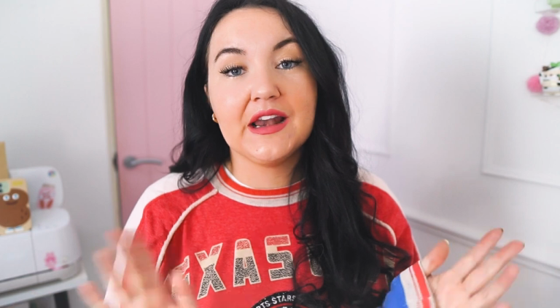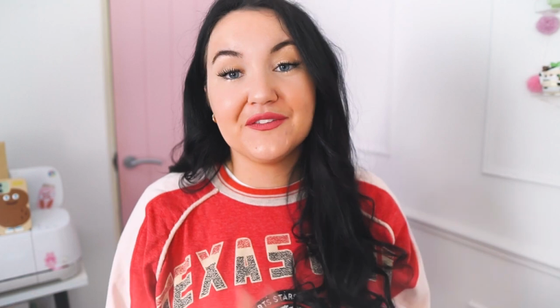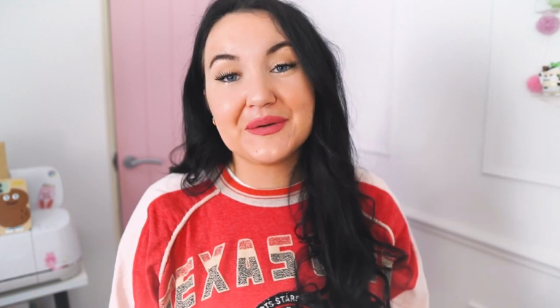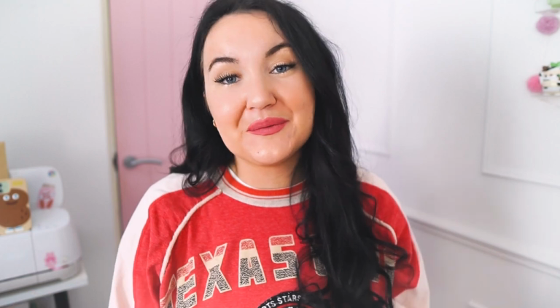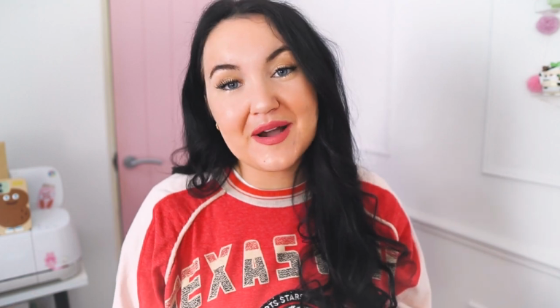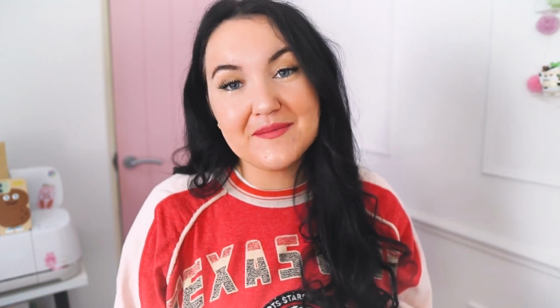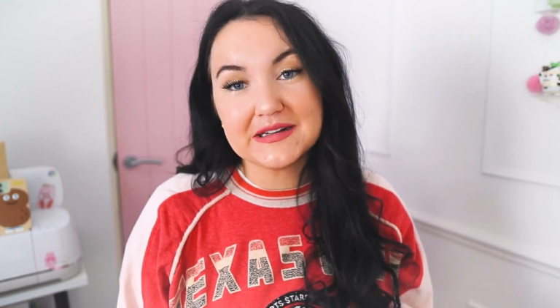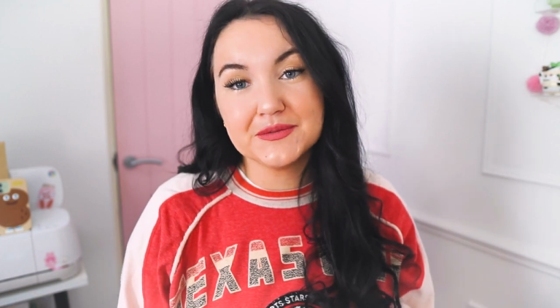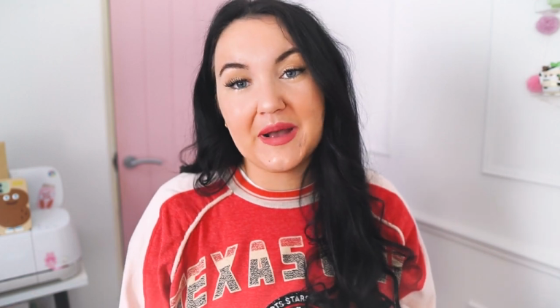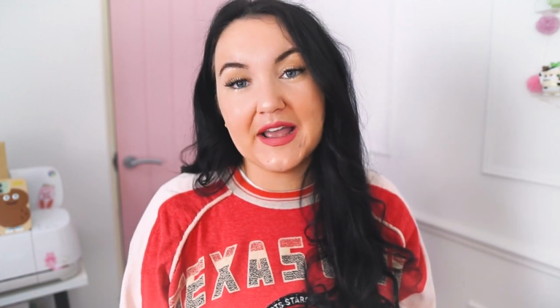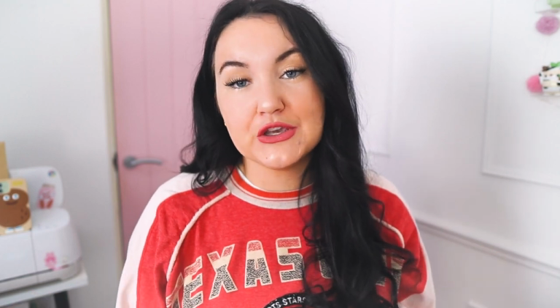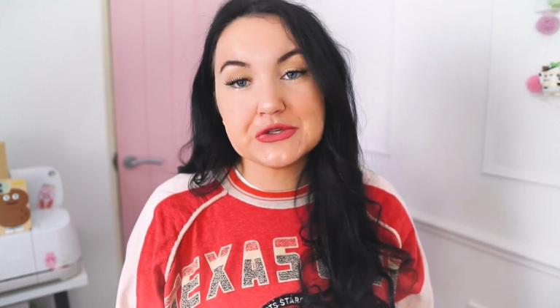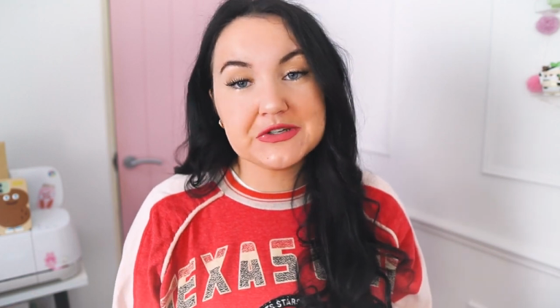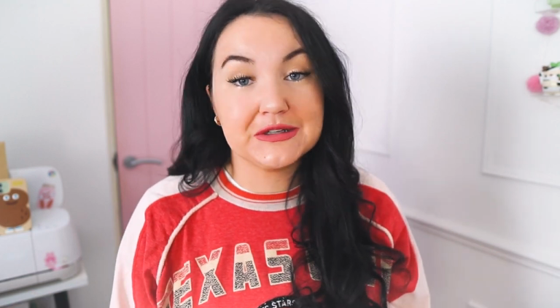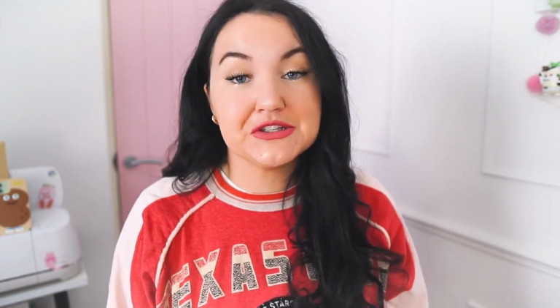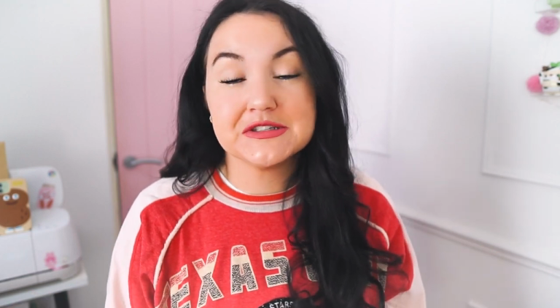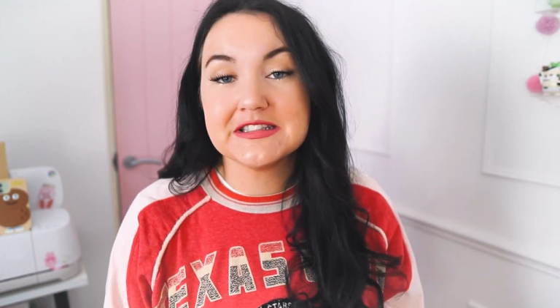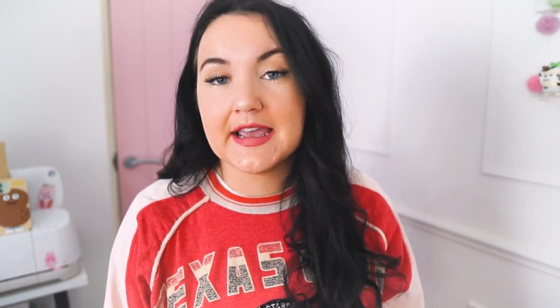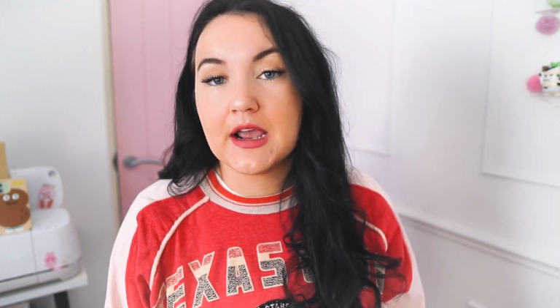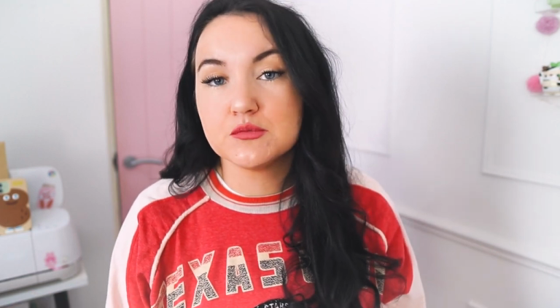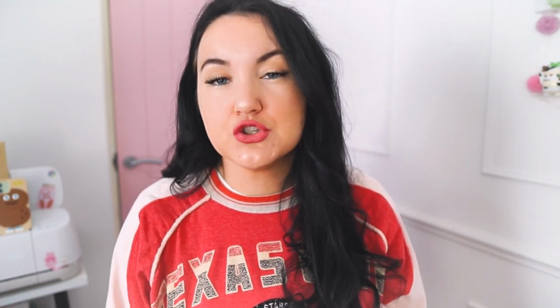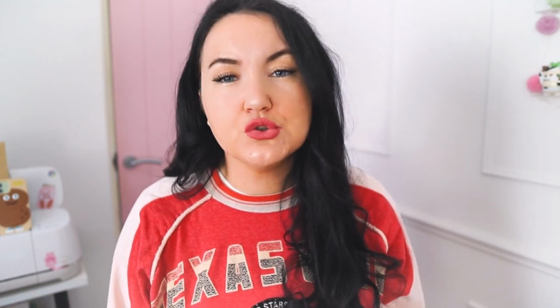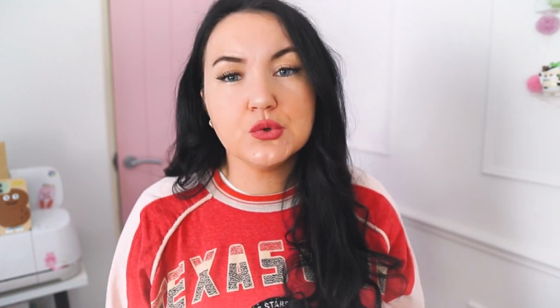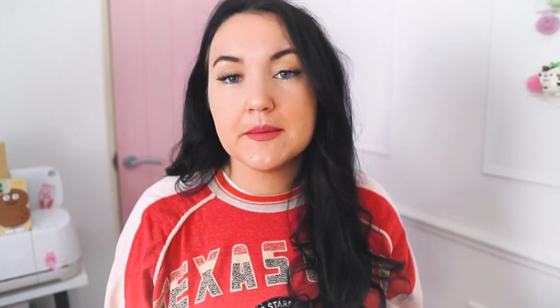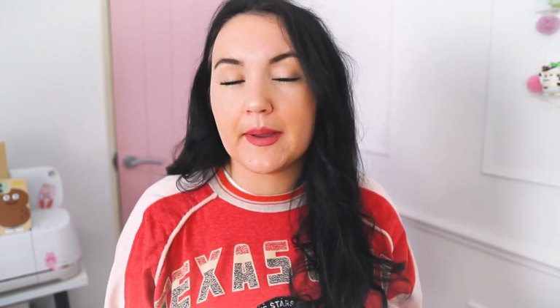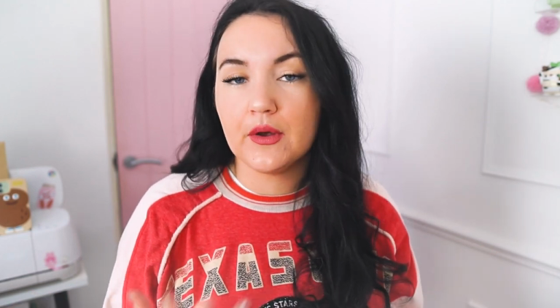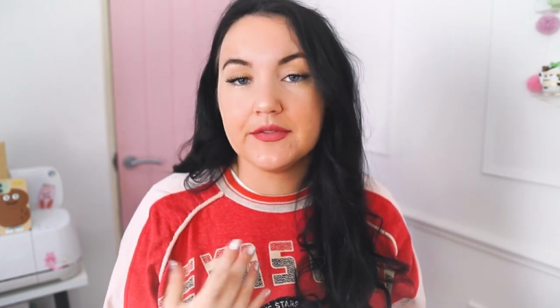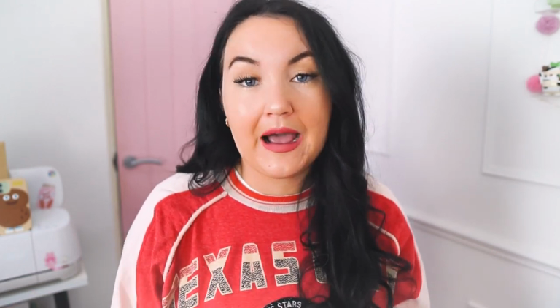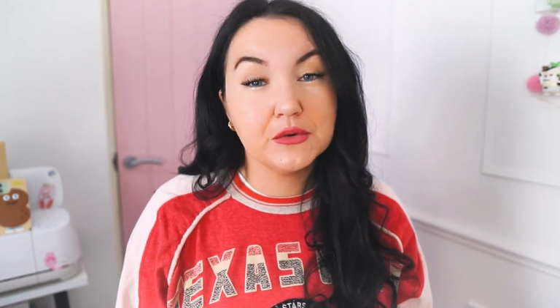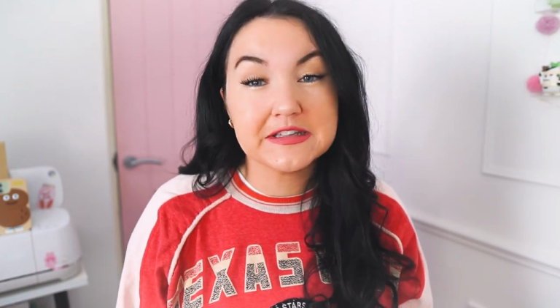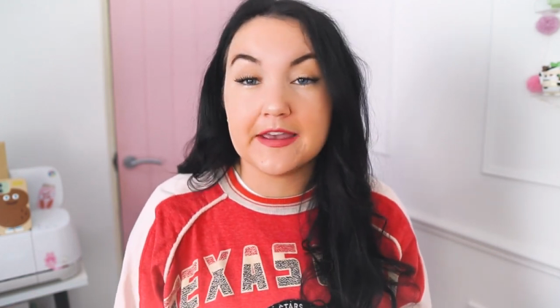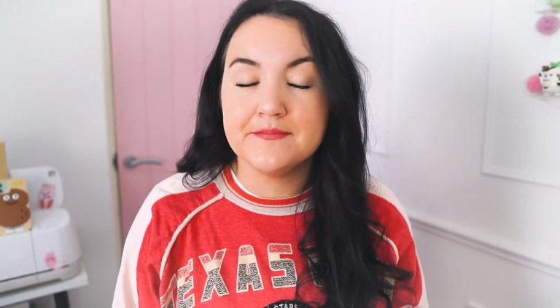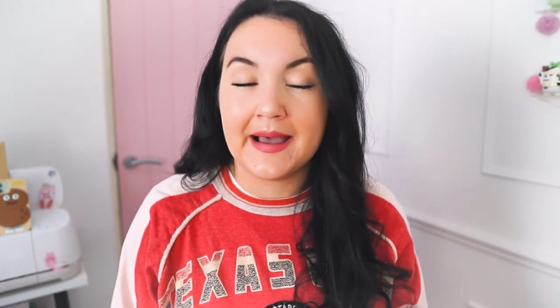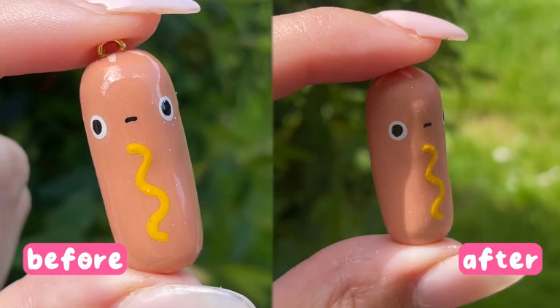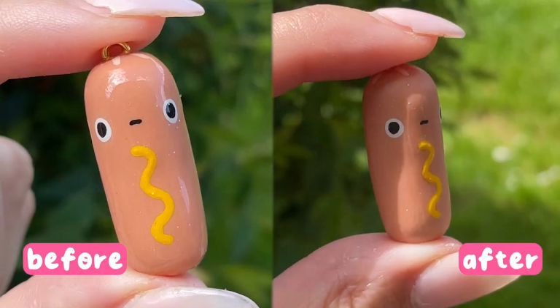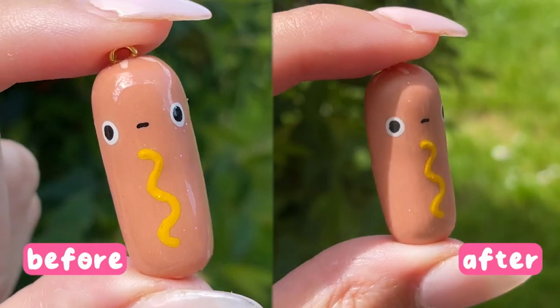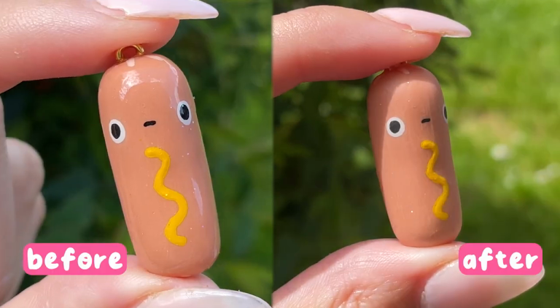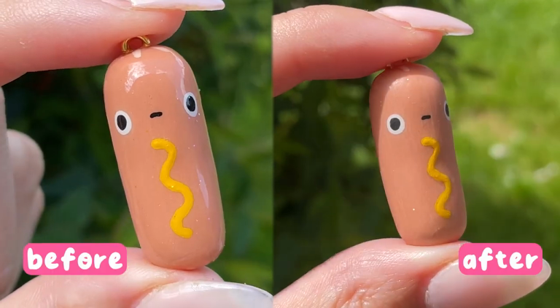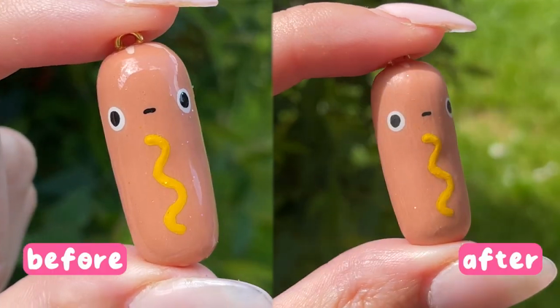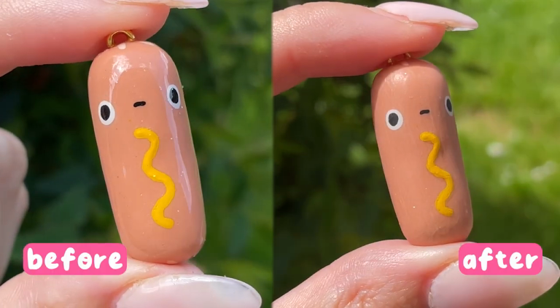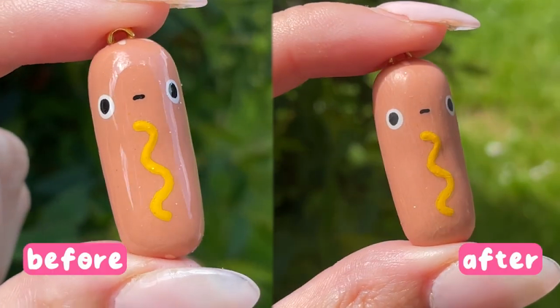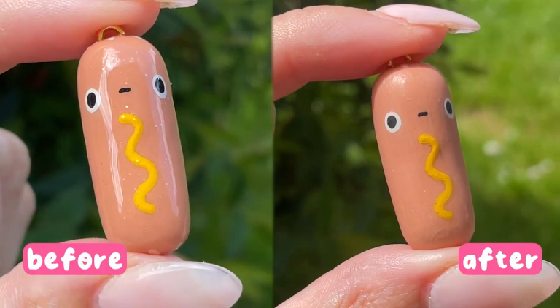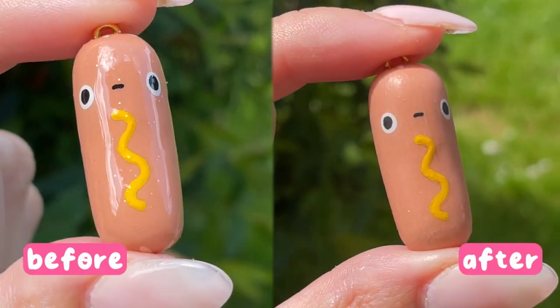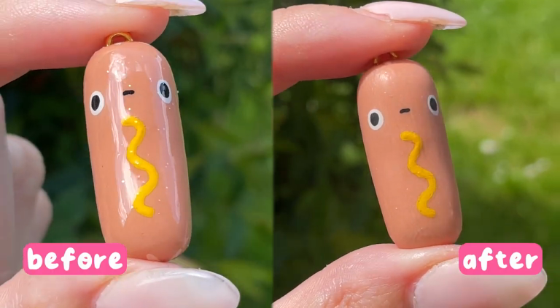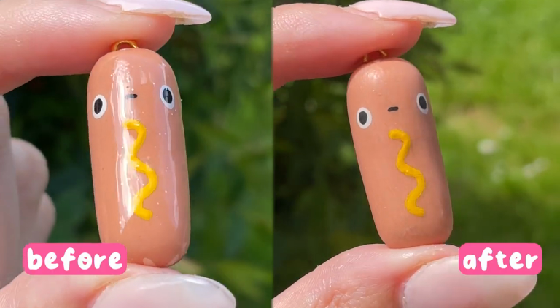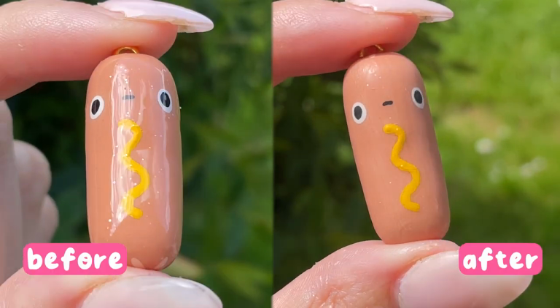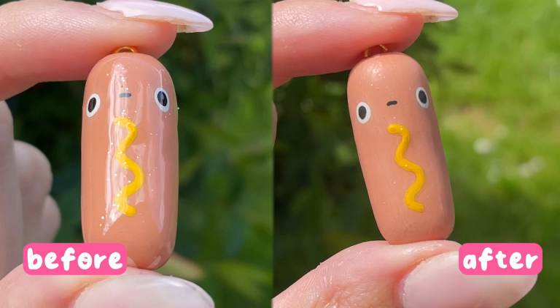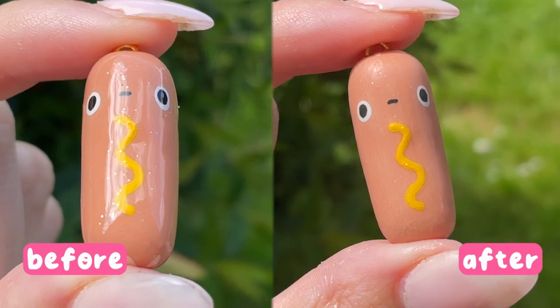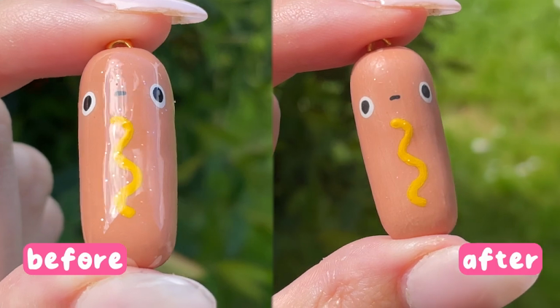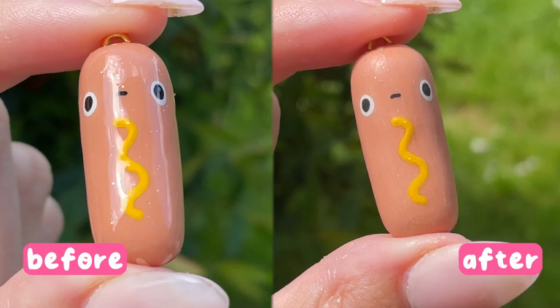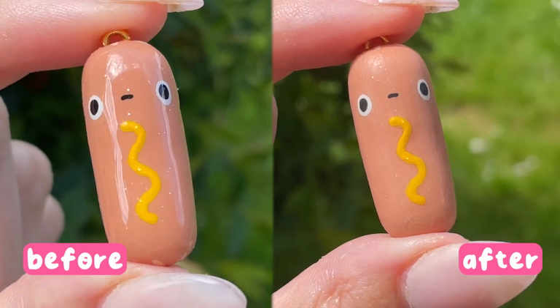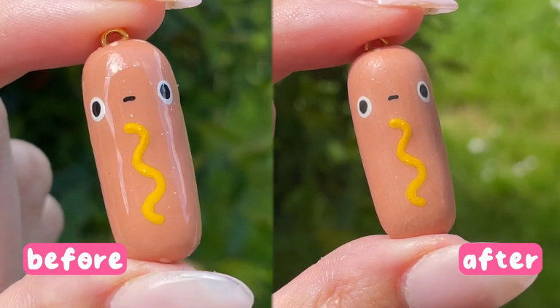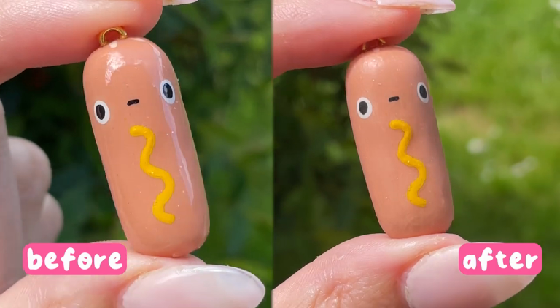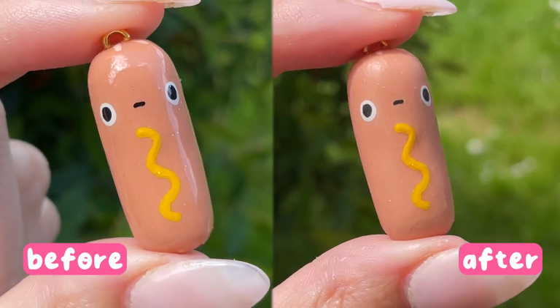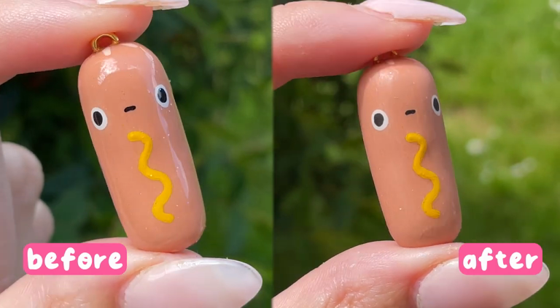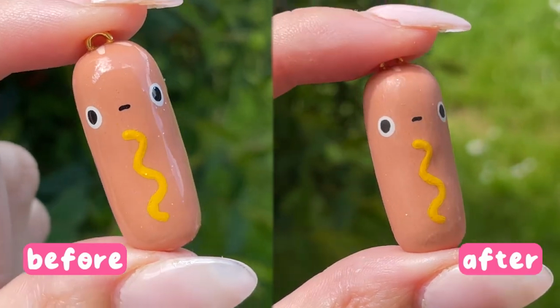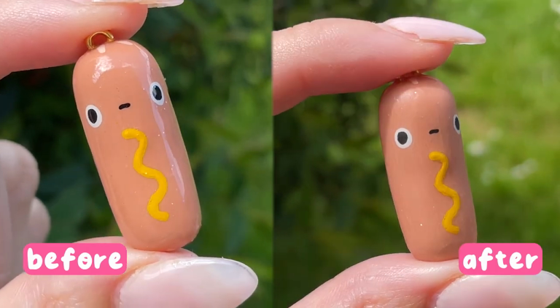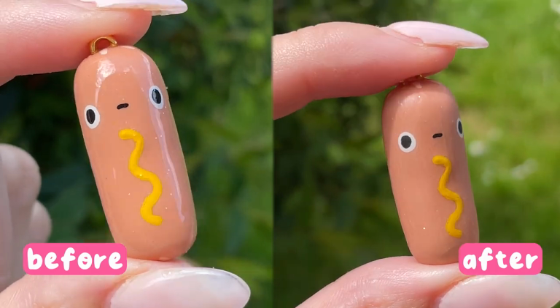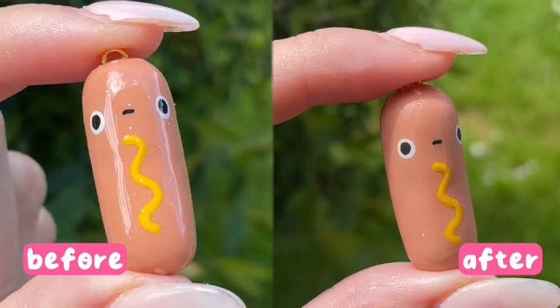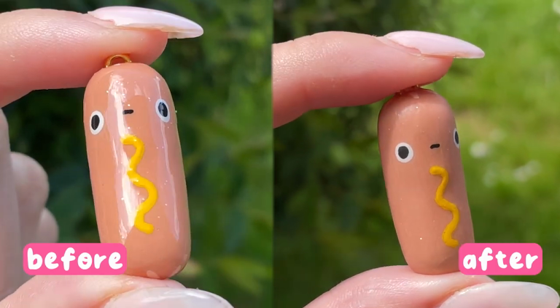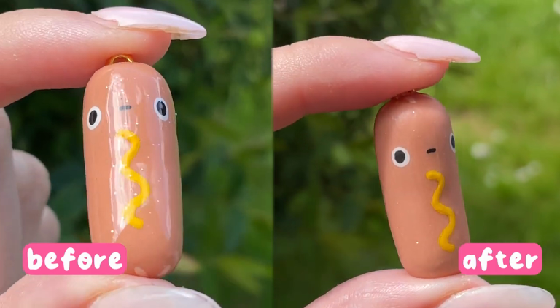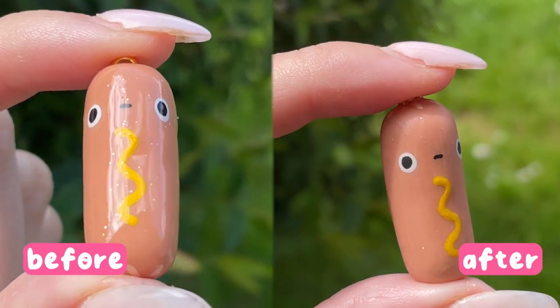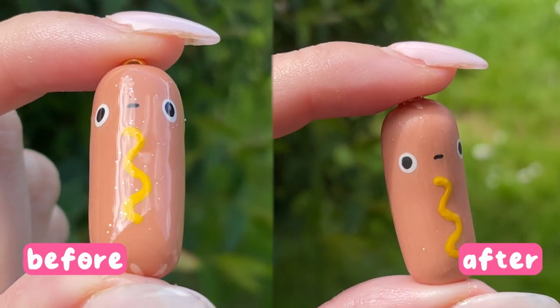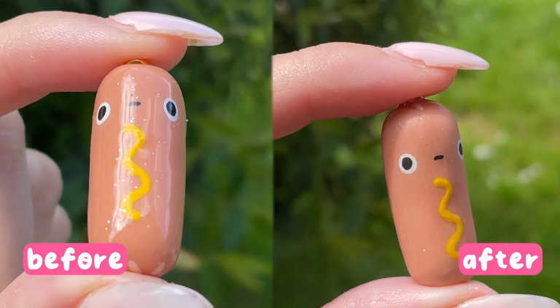Hello everyone and welcome back to my YouTube channel. Today I'm talking about how to get a matte finish on polymer clay charms, especially when you're using UV resin.